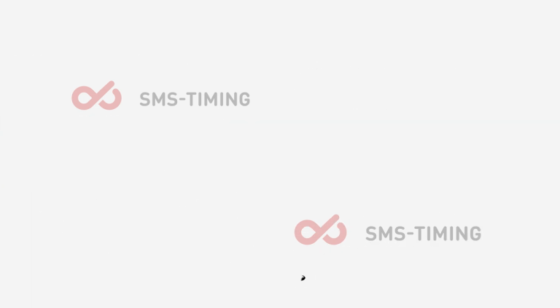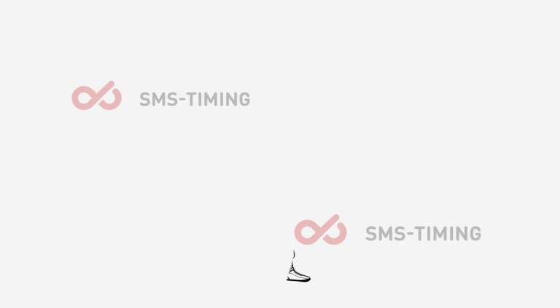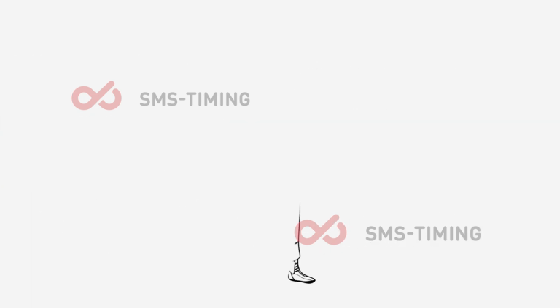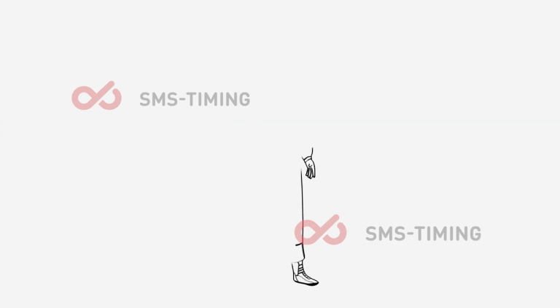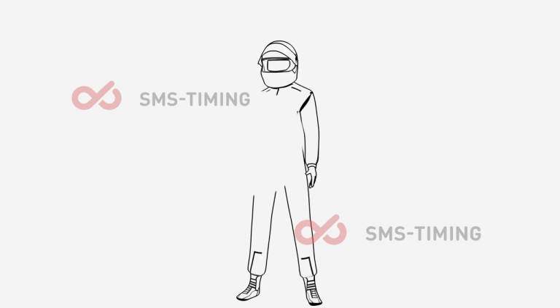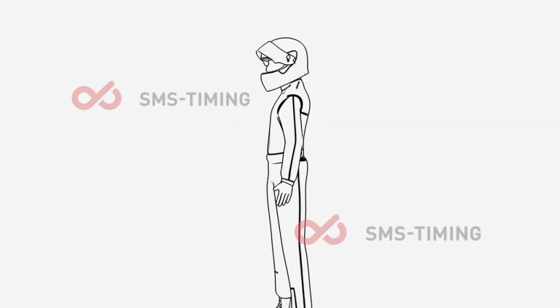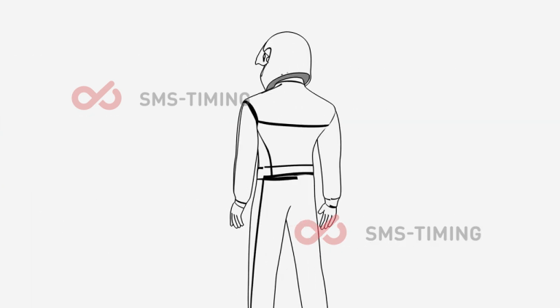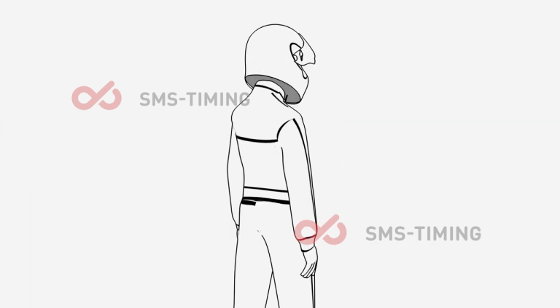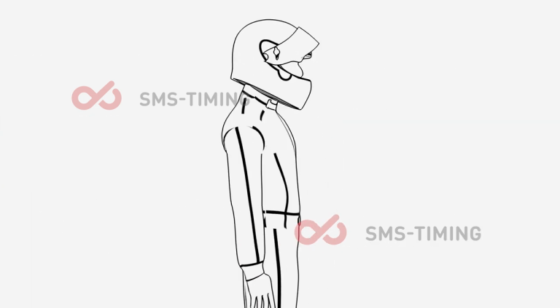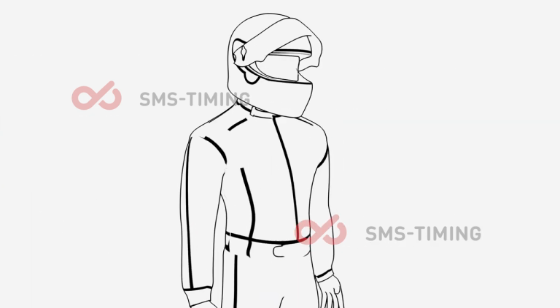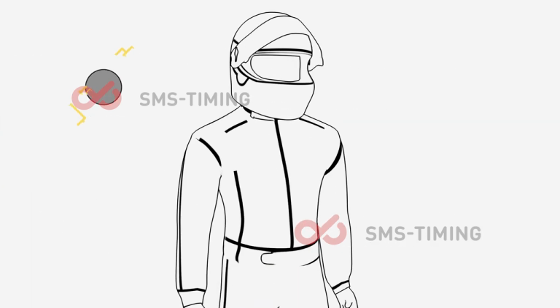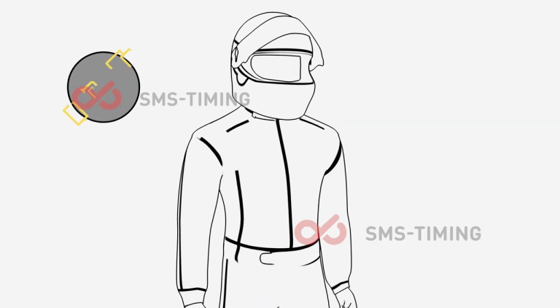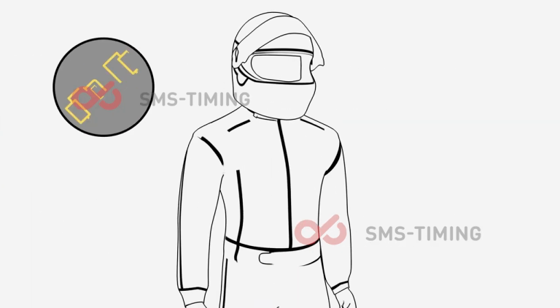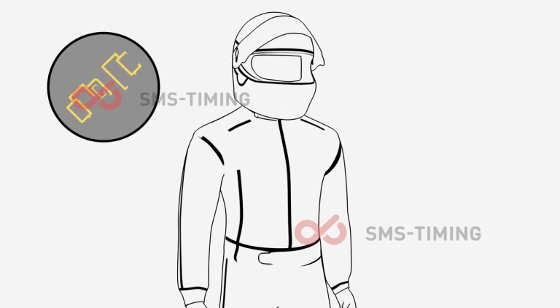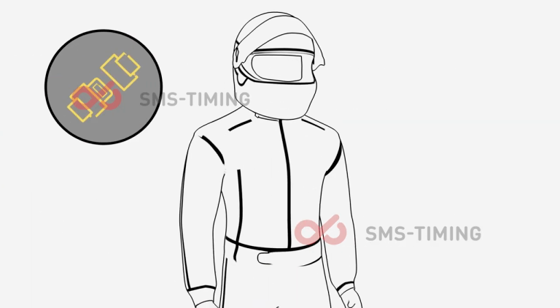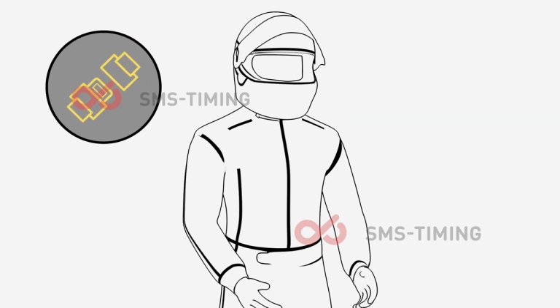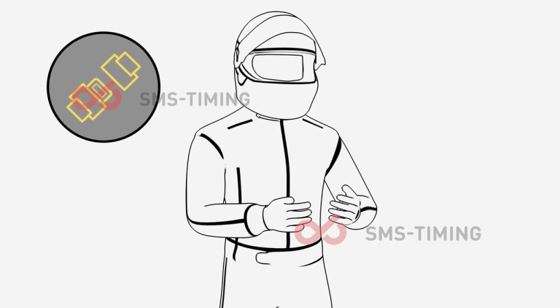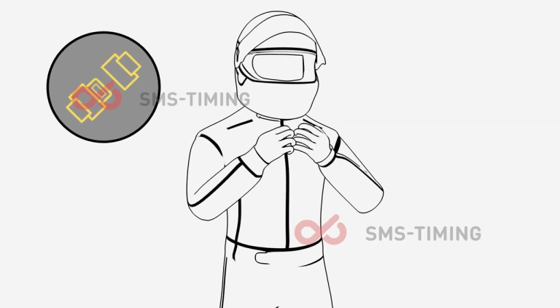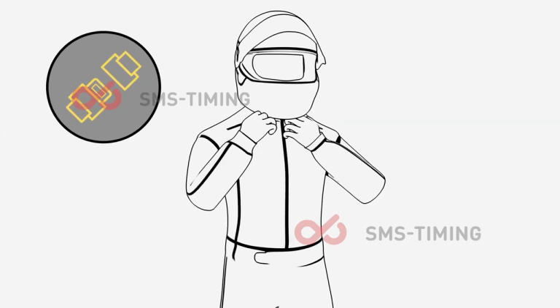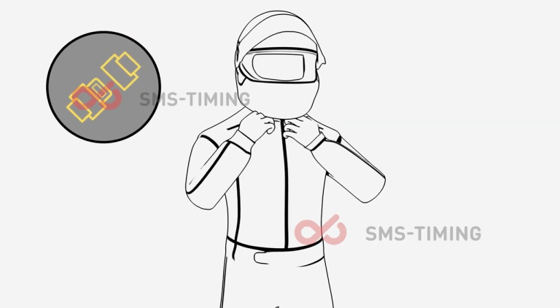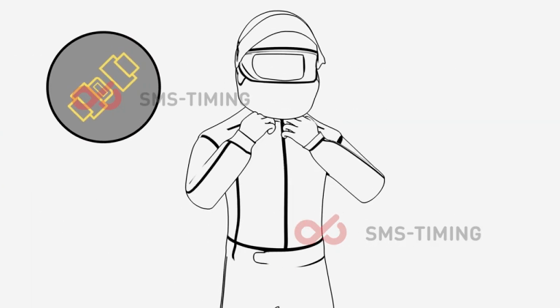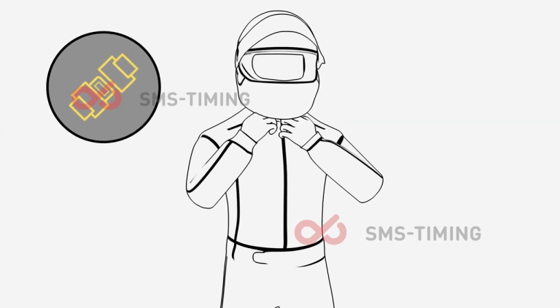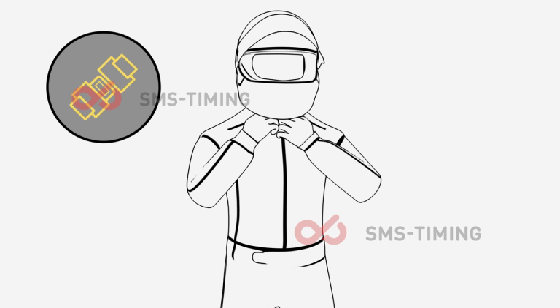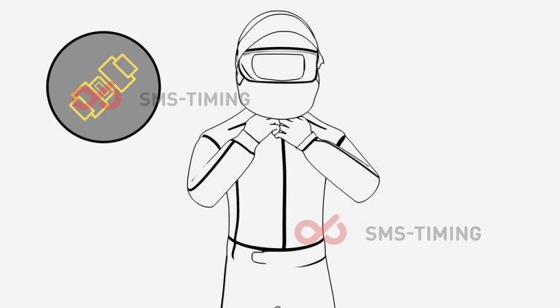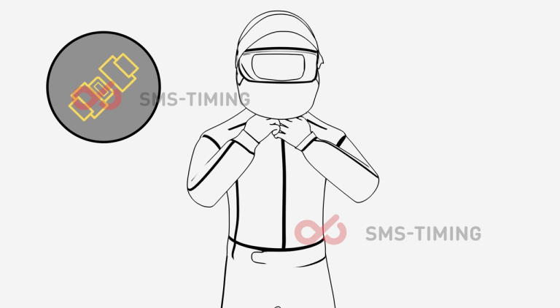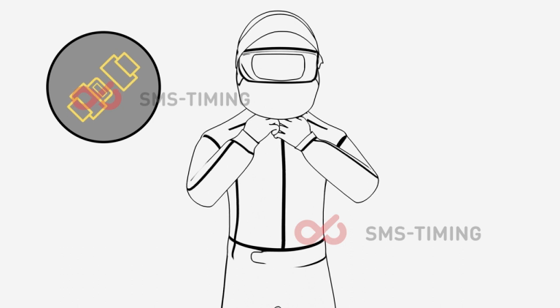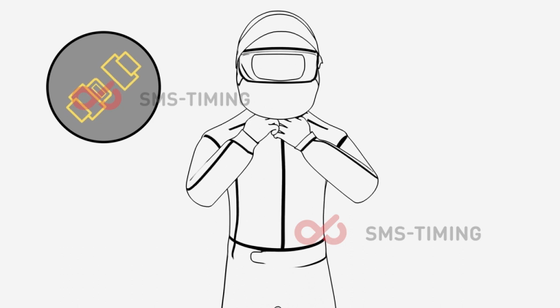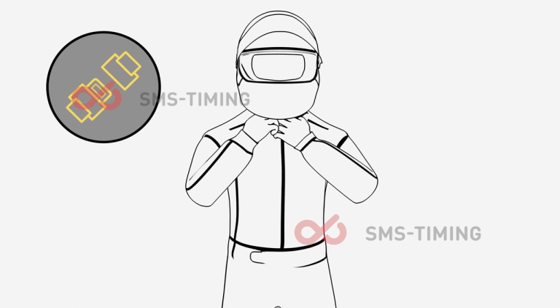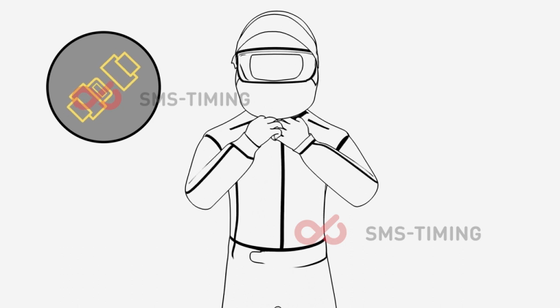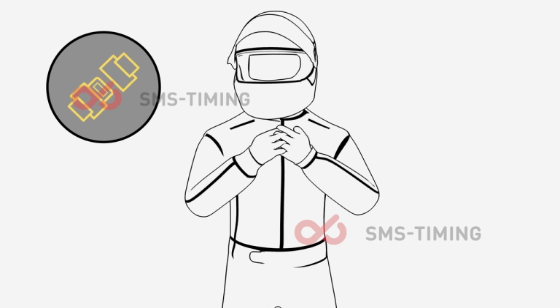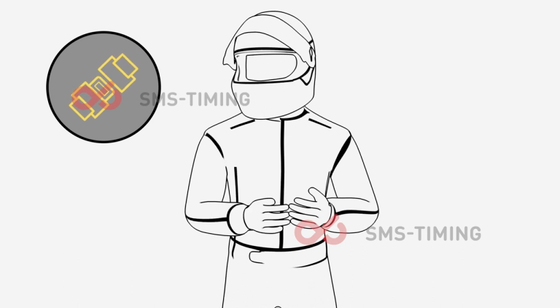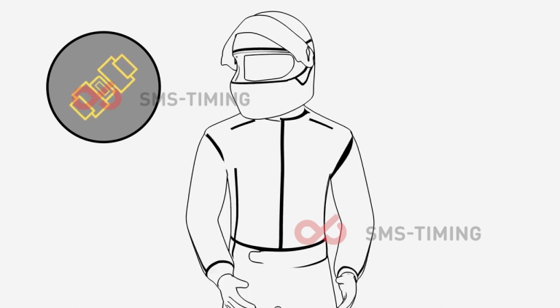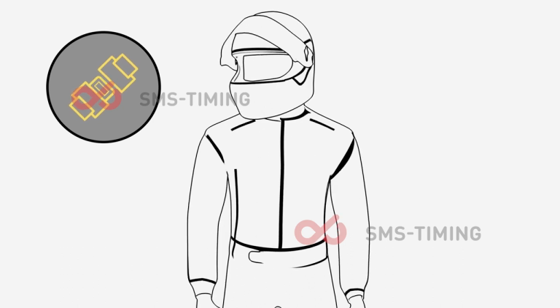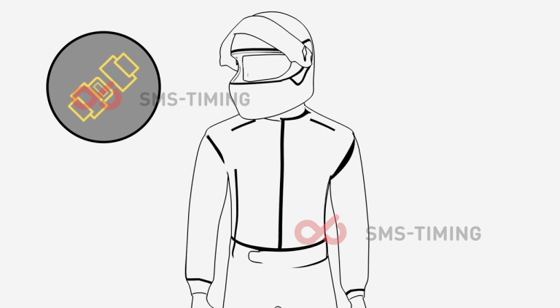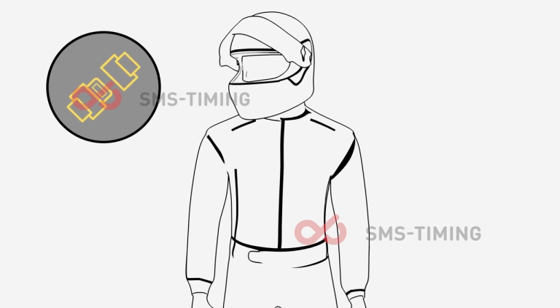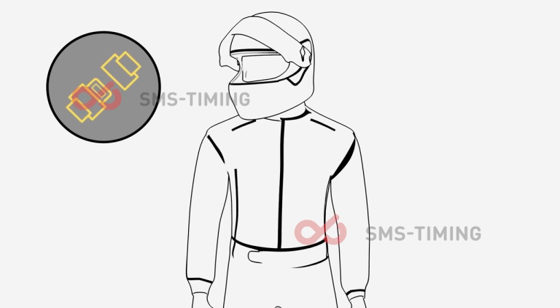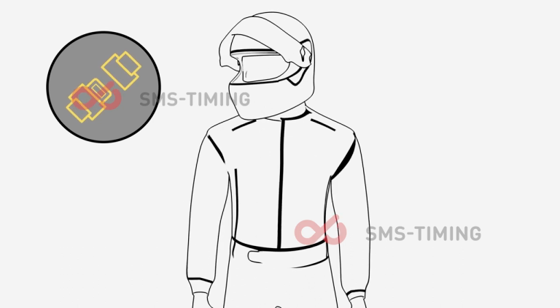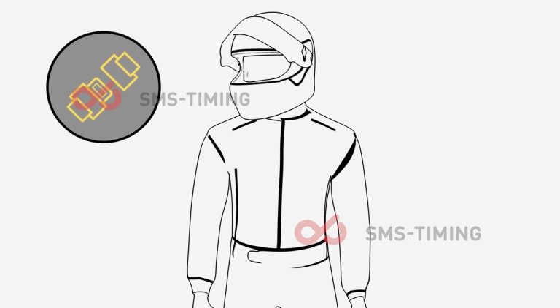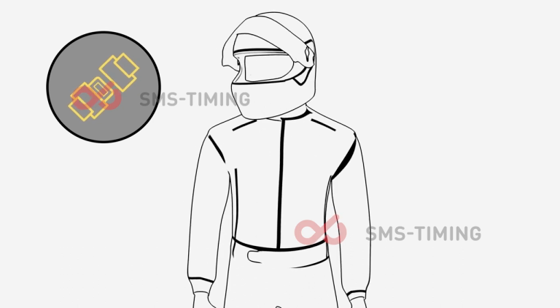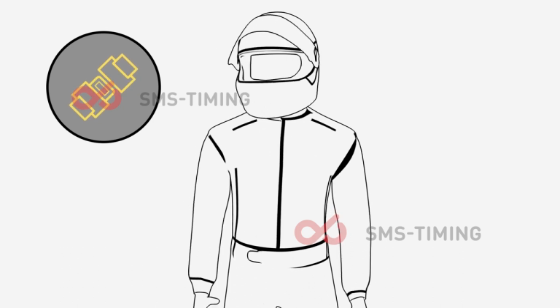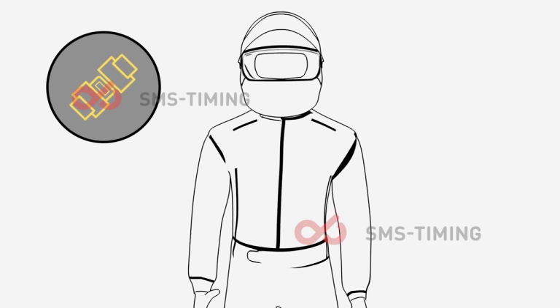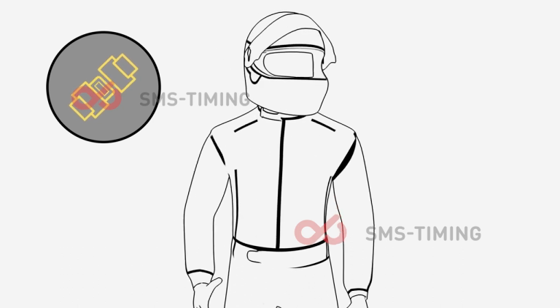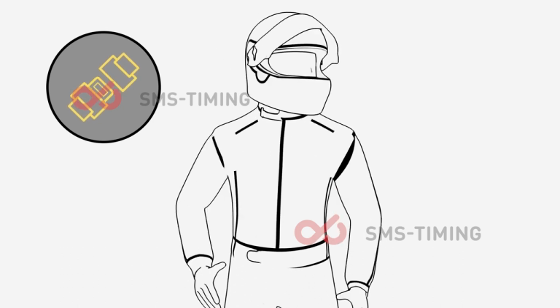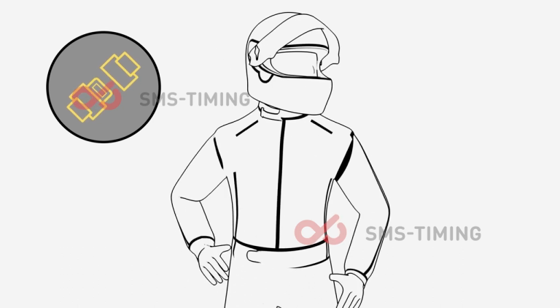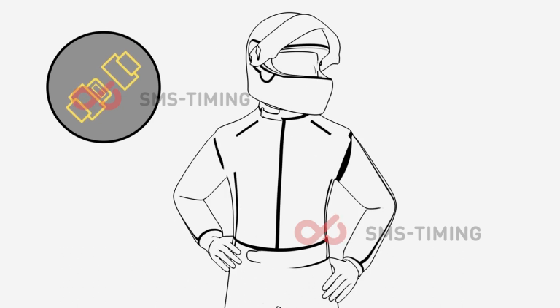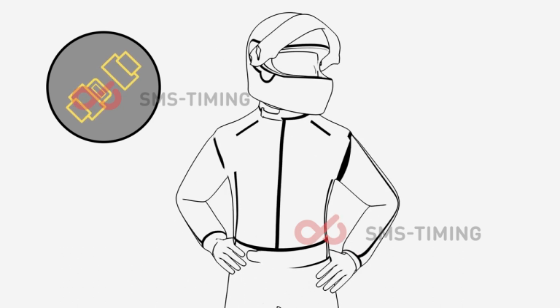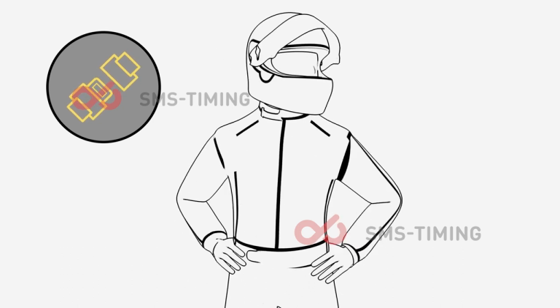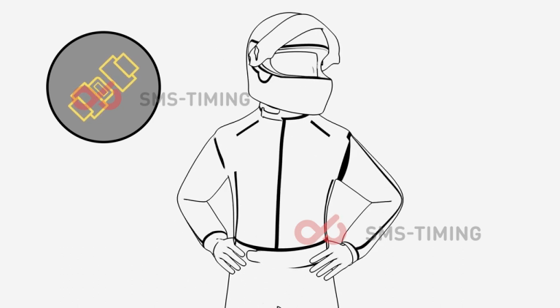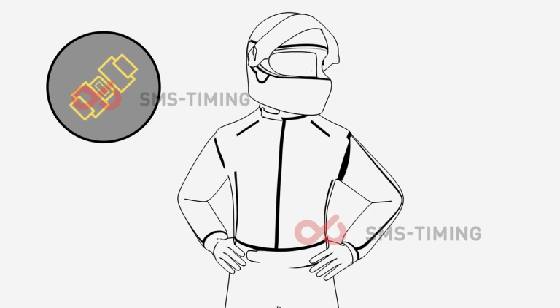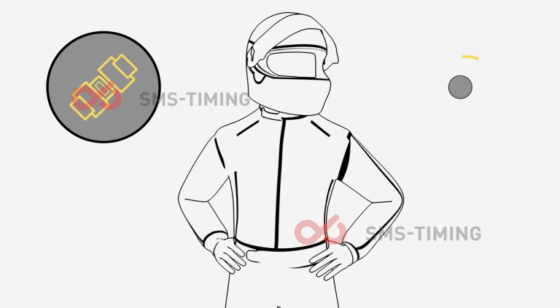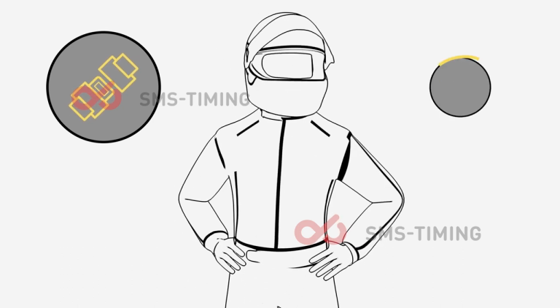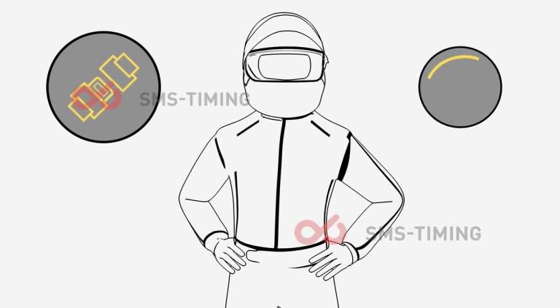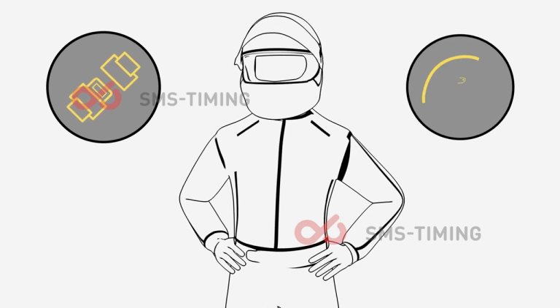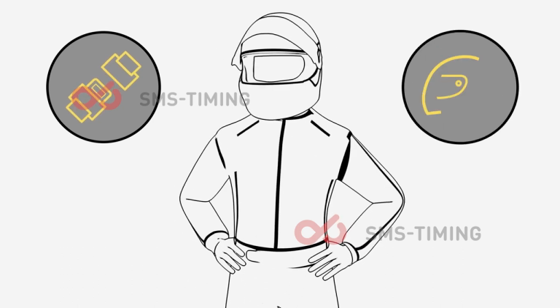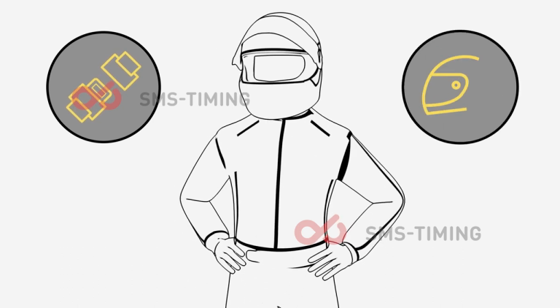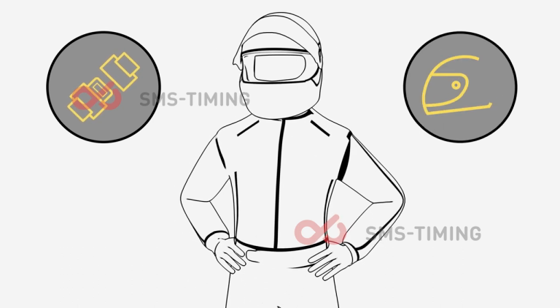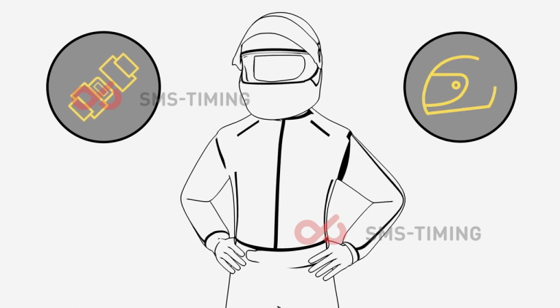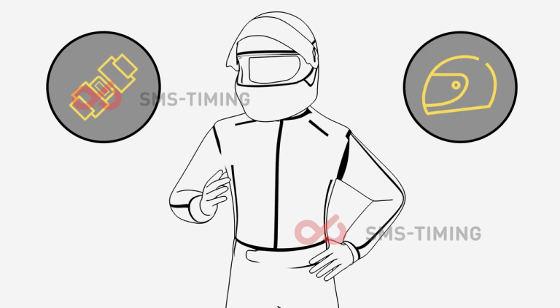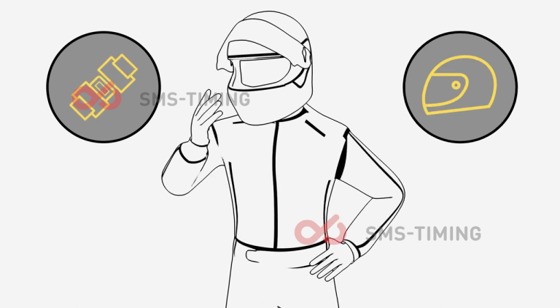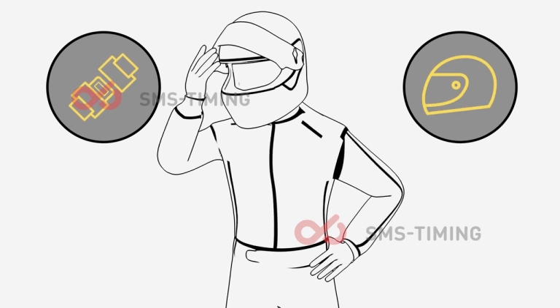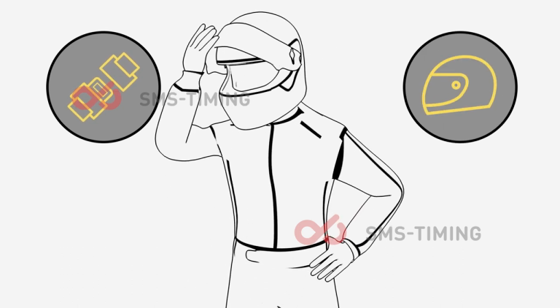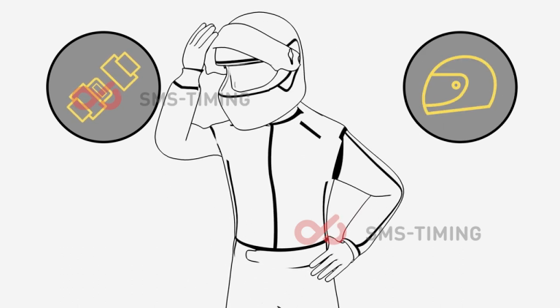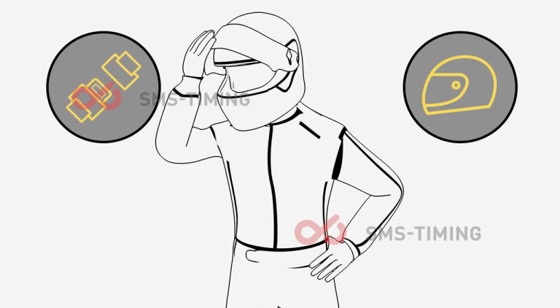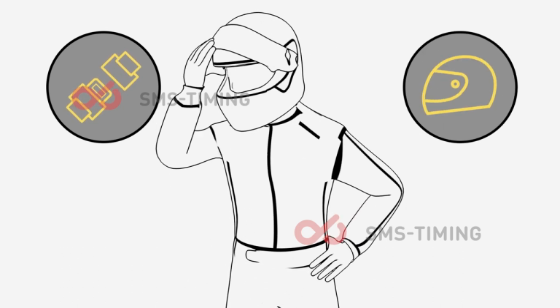Make sure that the straps of your helmet are fastened. Always make sure your visor is closed, as this will protect your eyes.